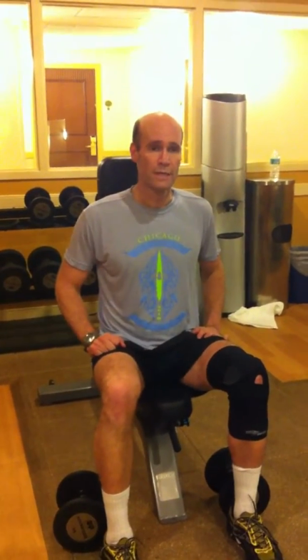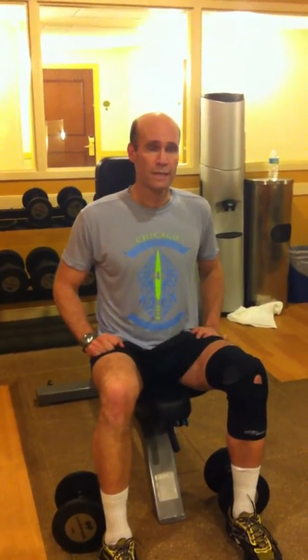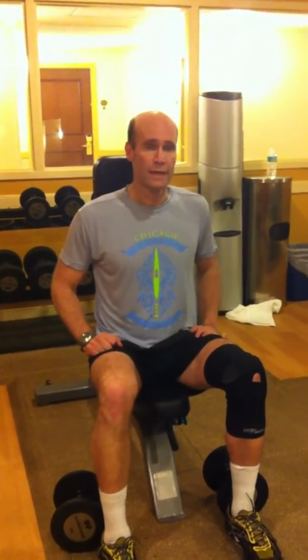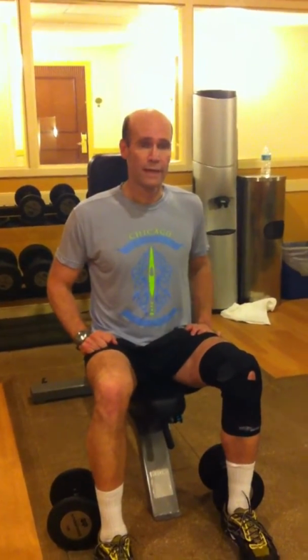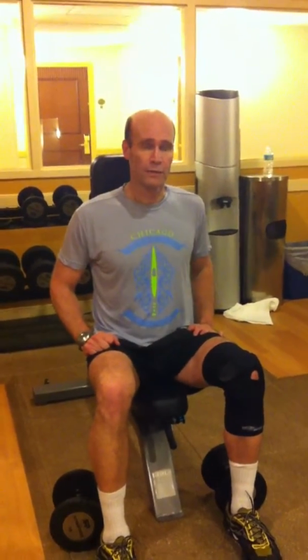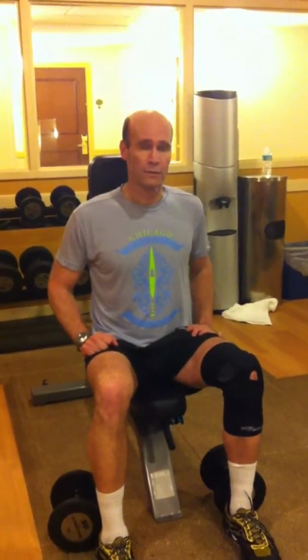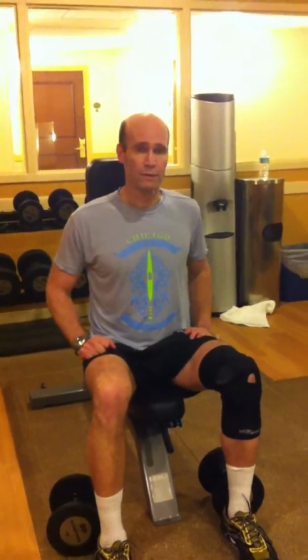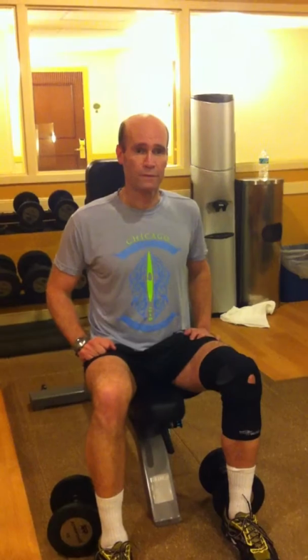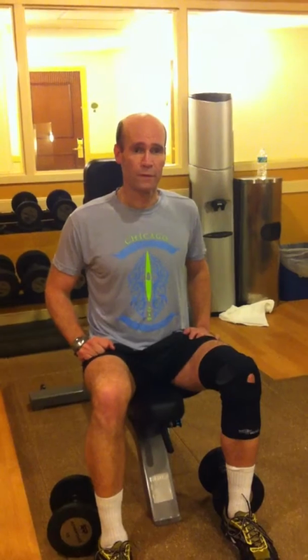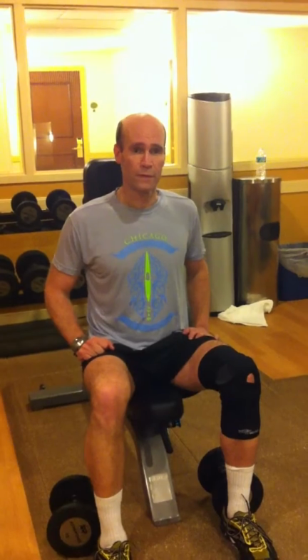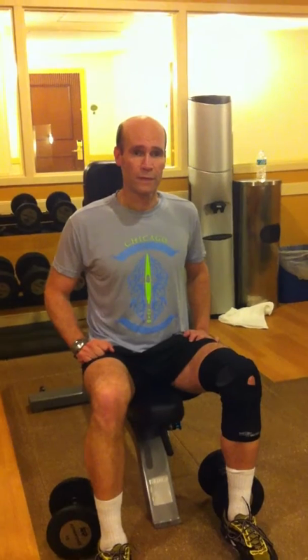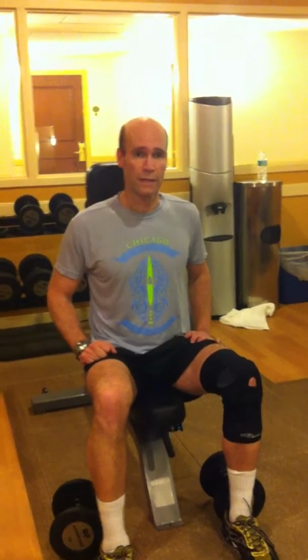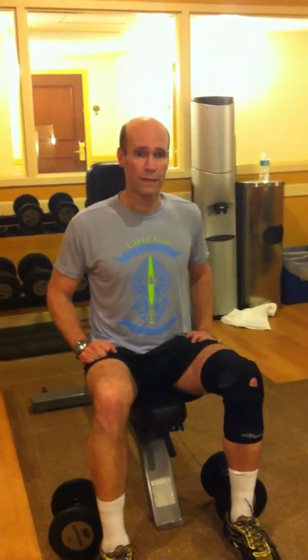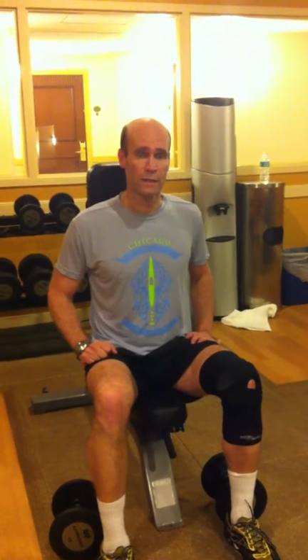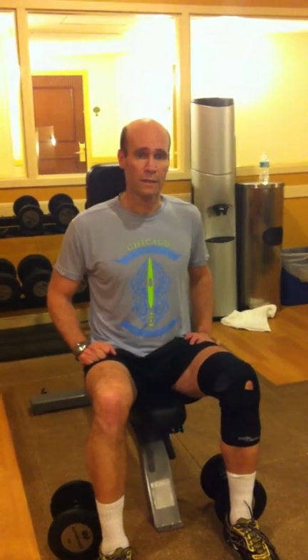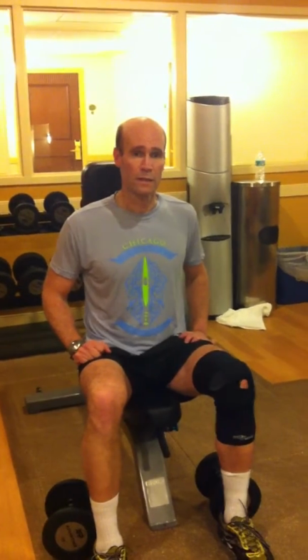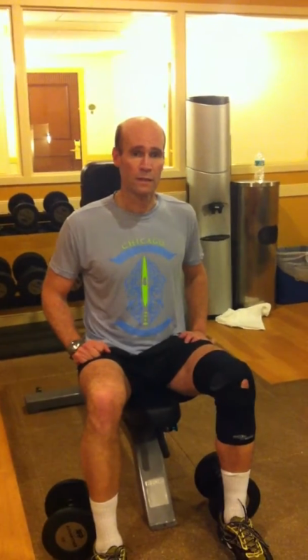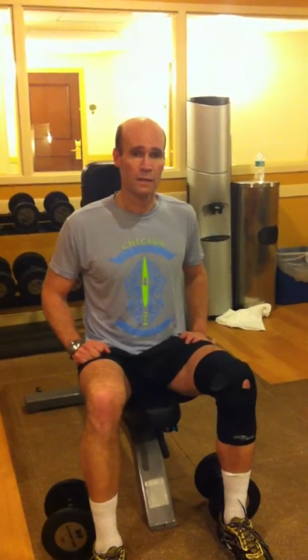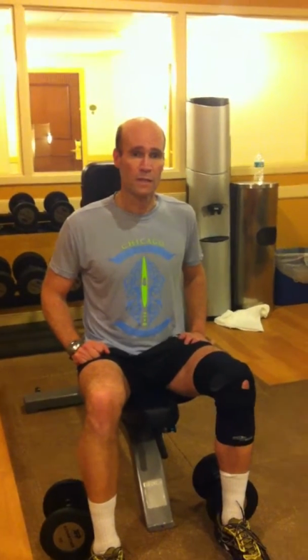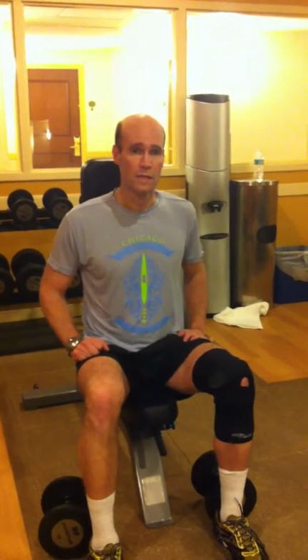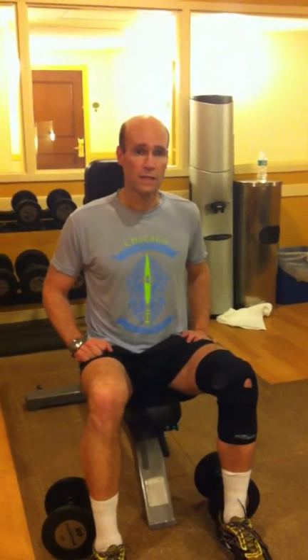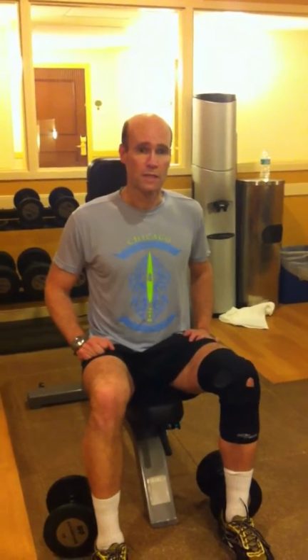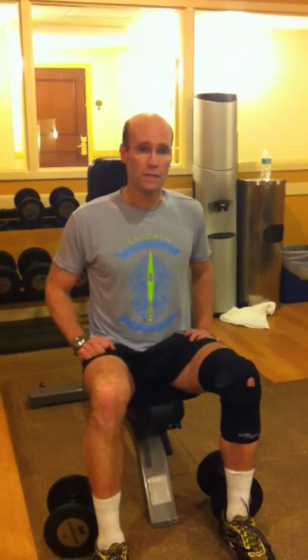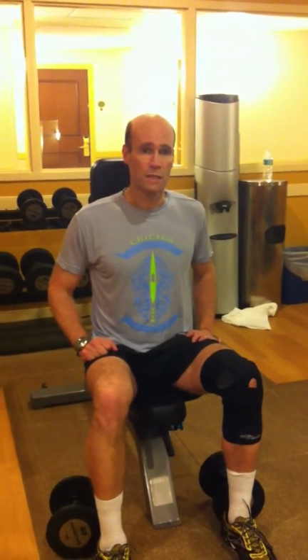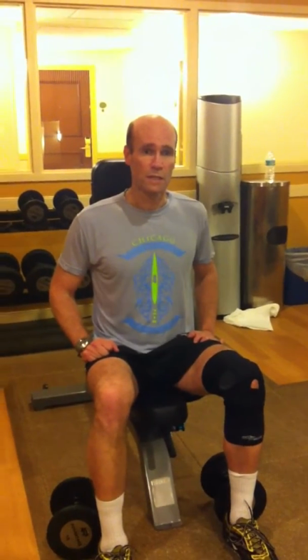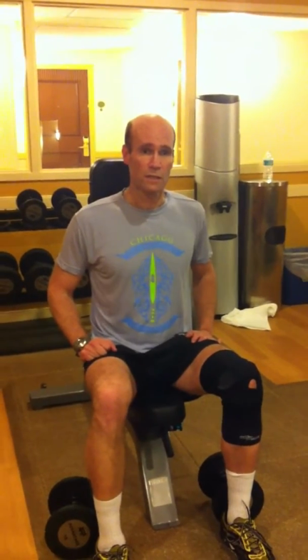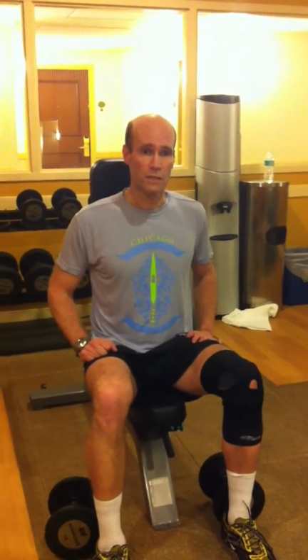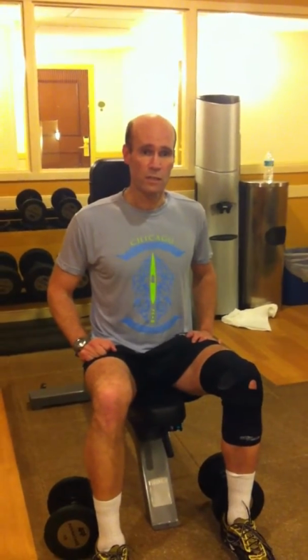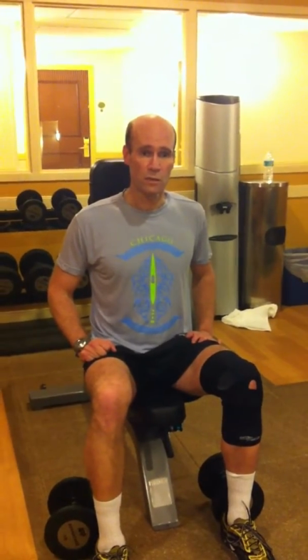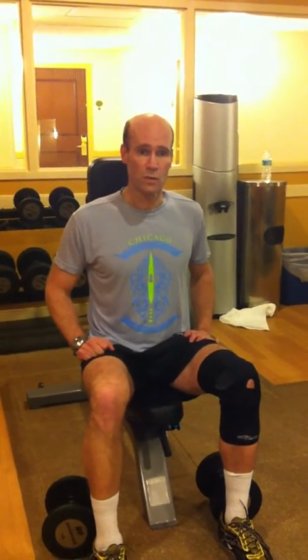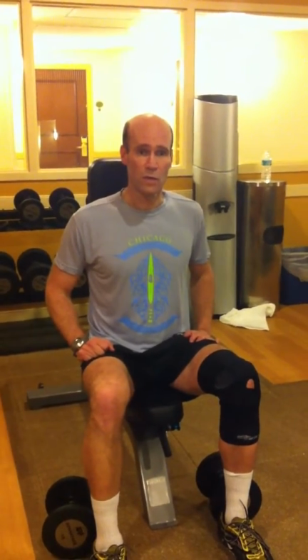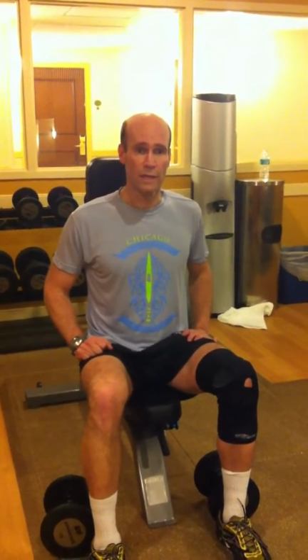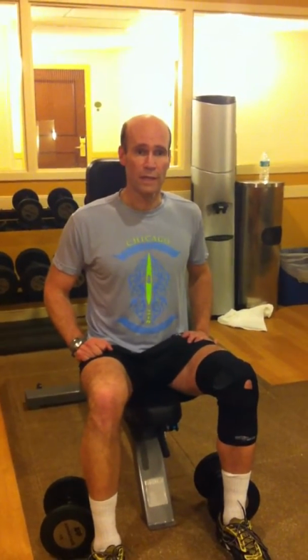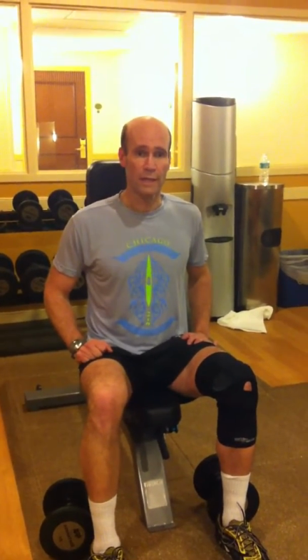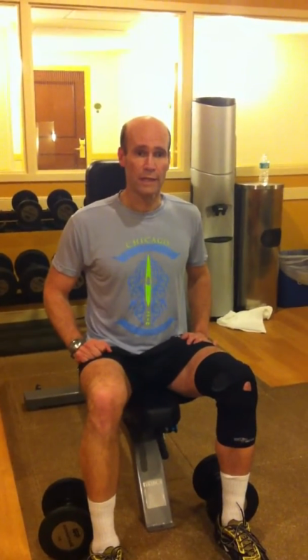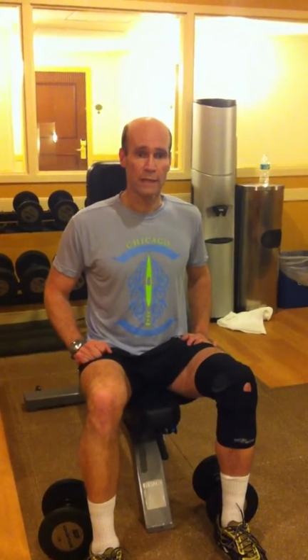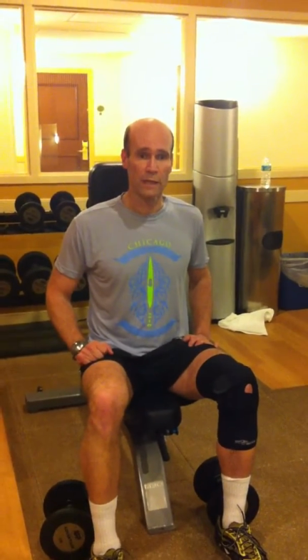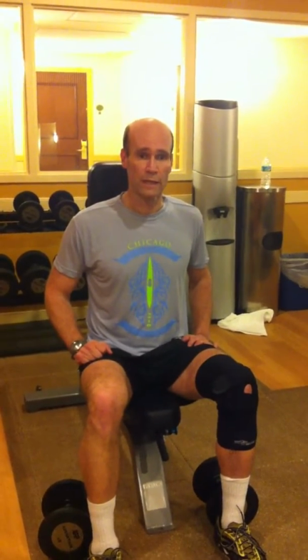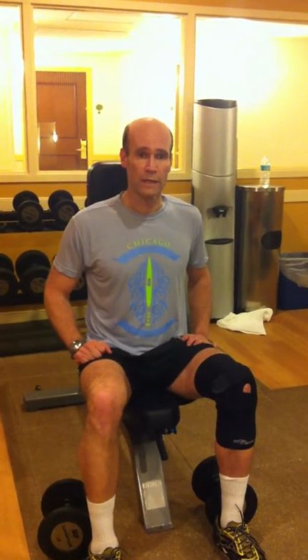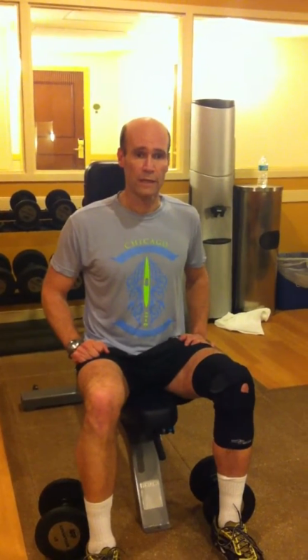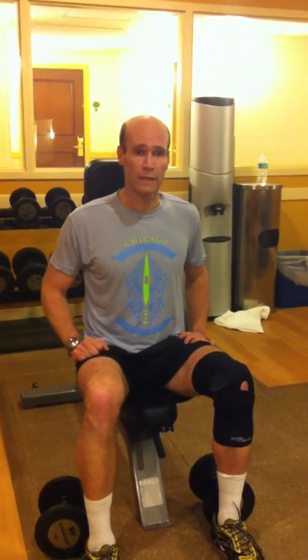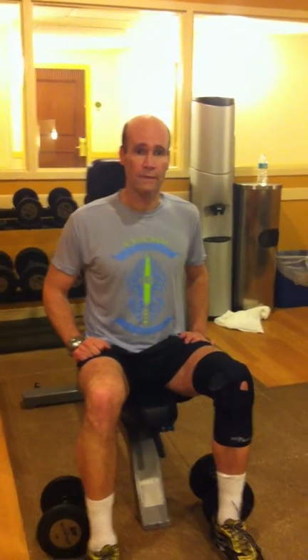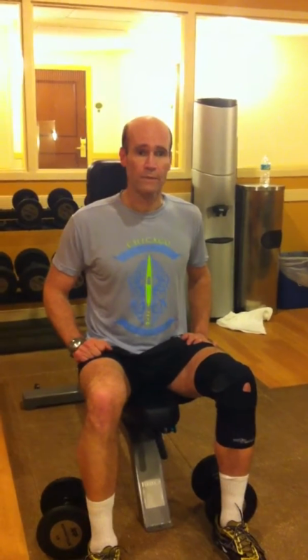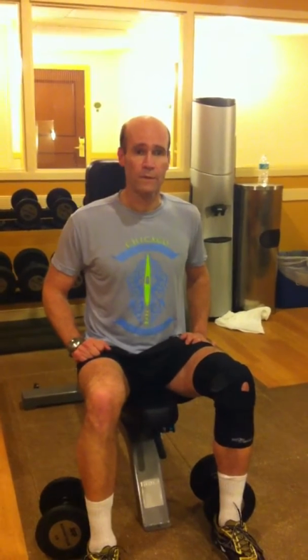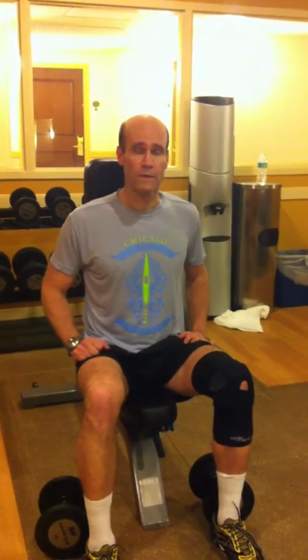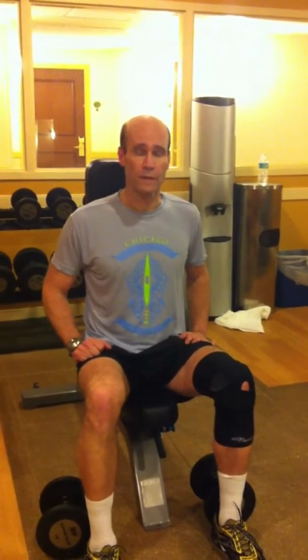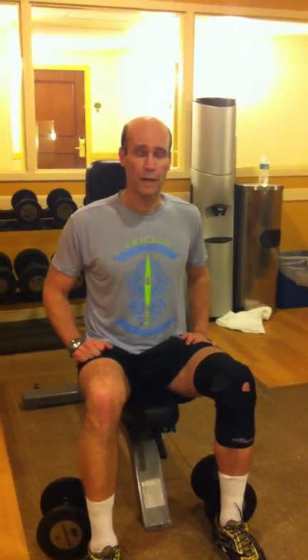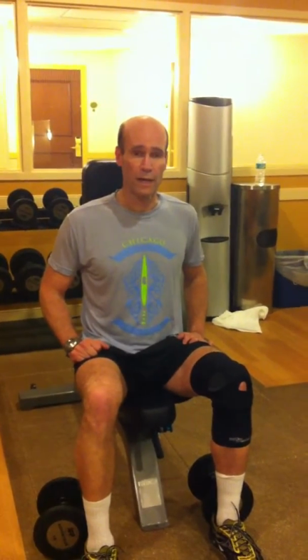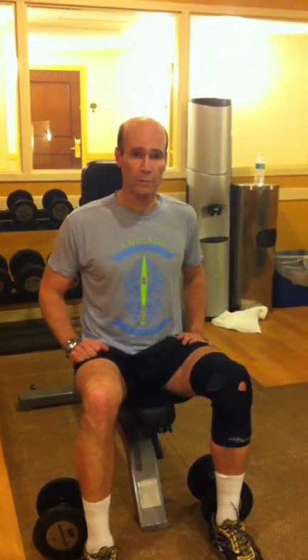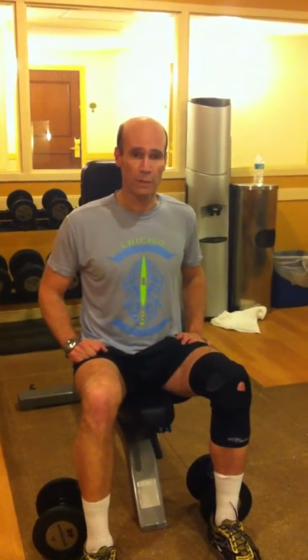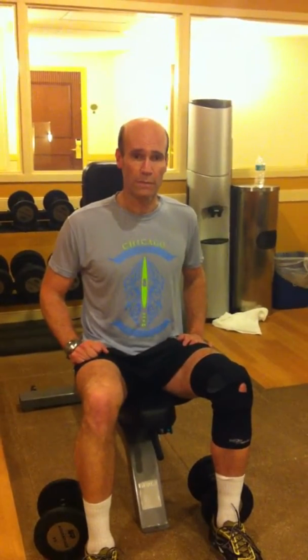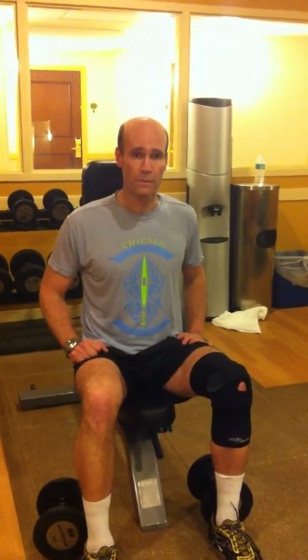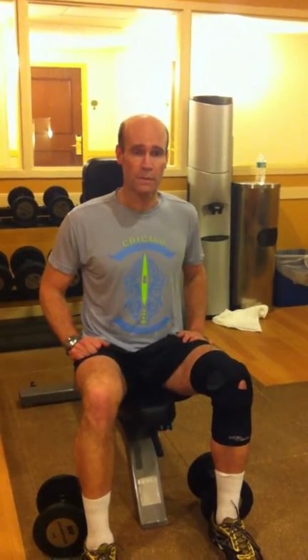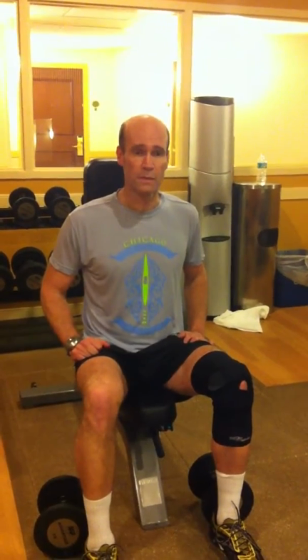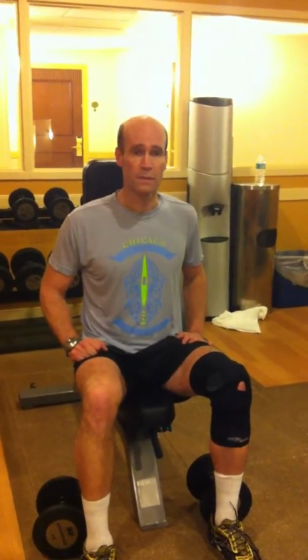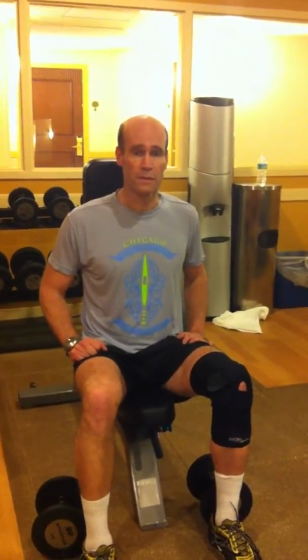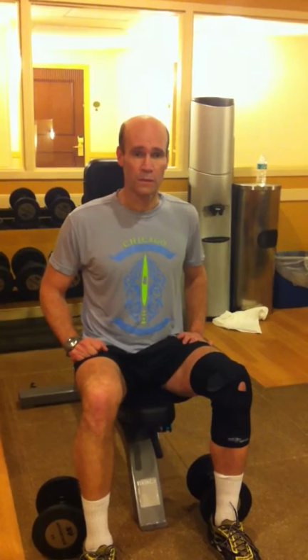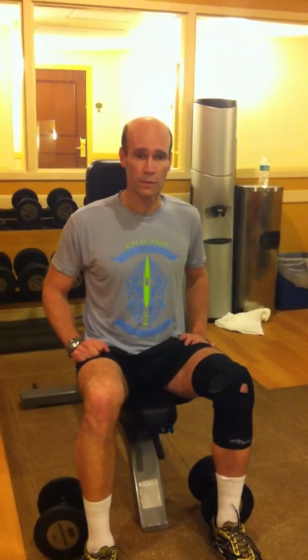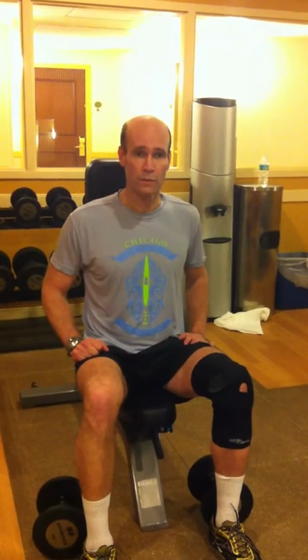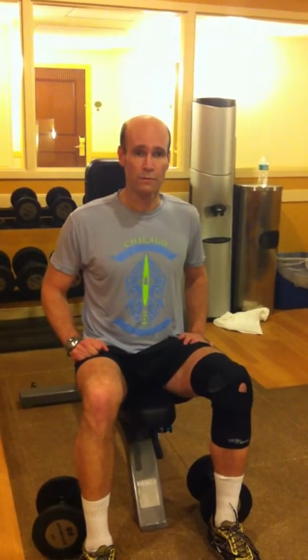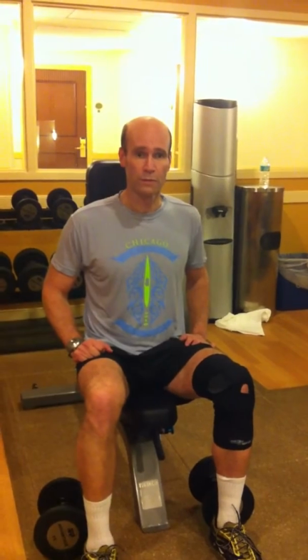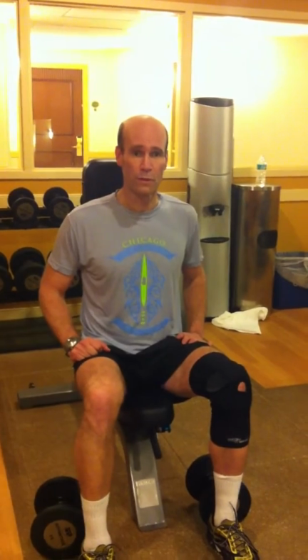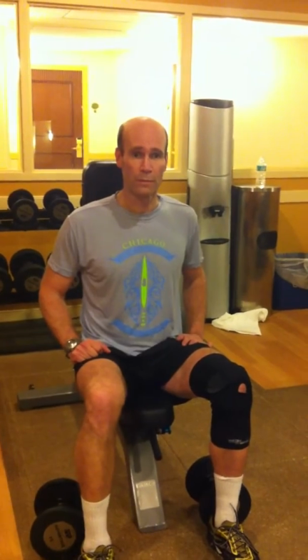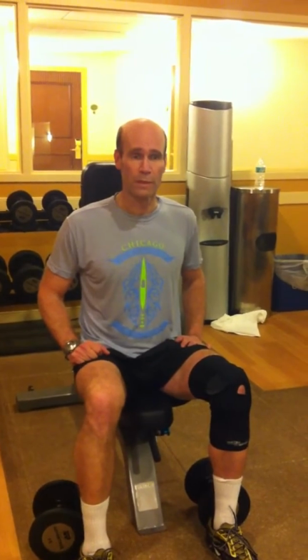I try to focus on slow, light, high-rep, good form.